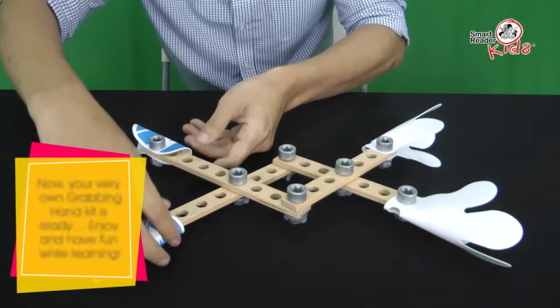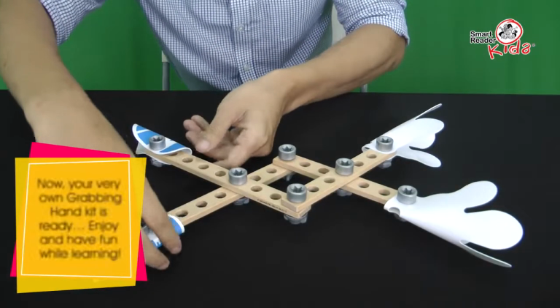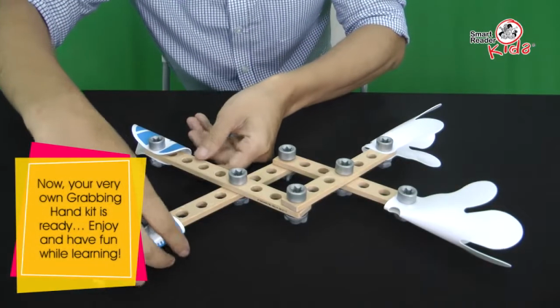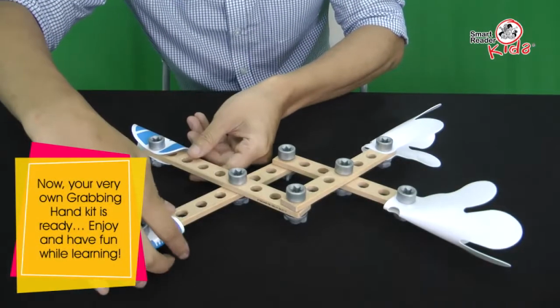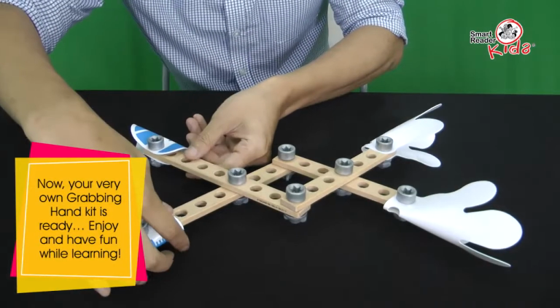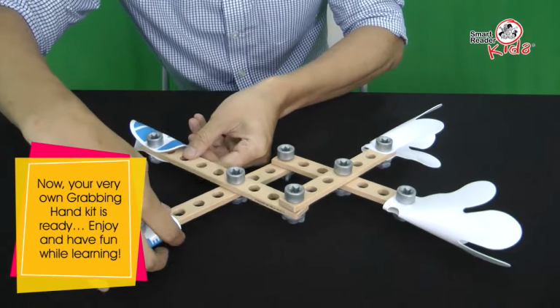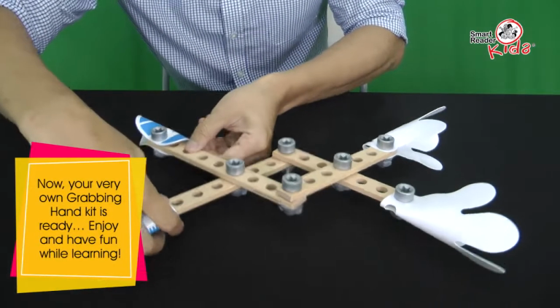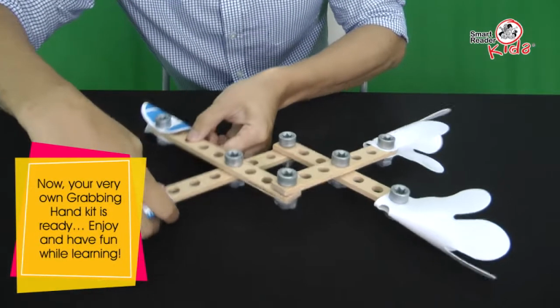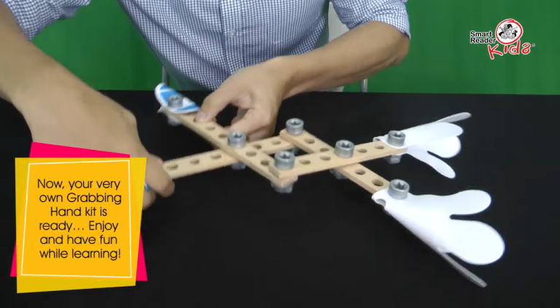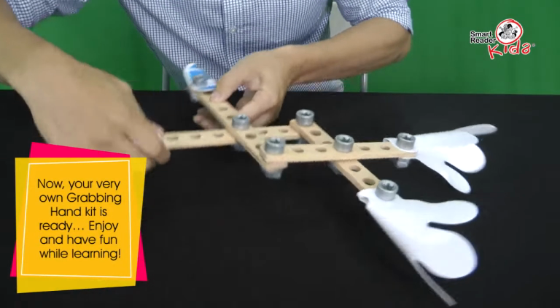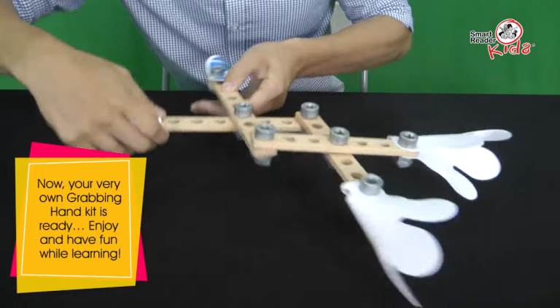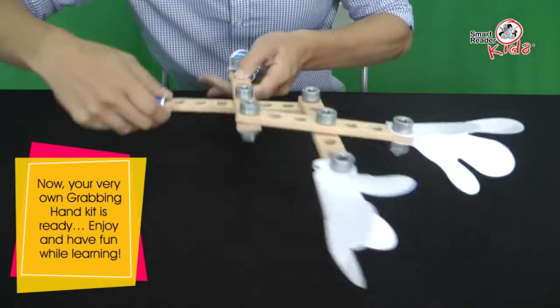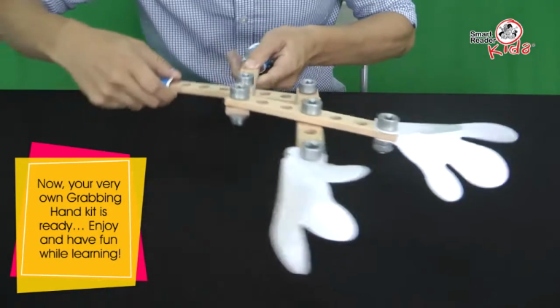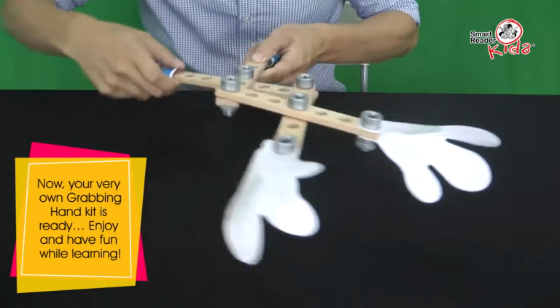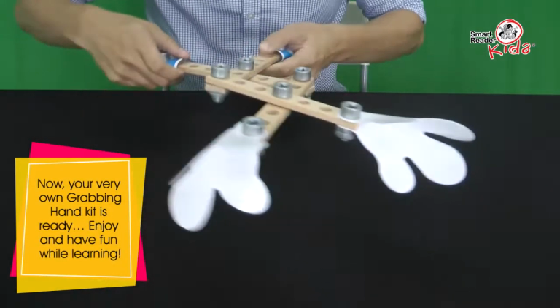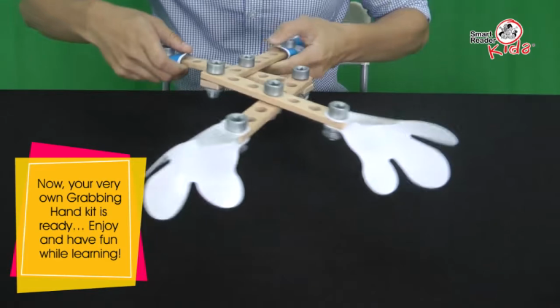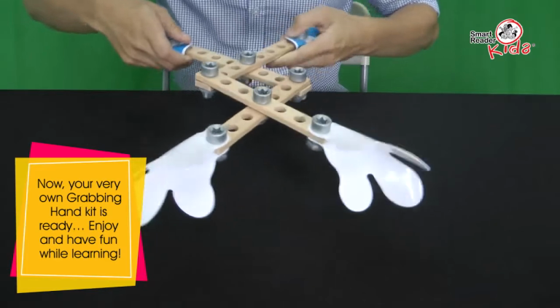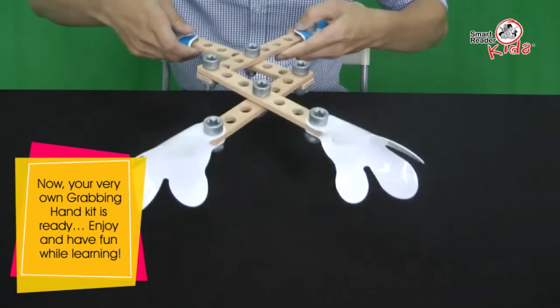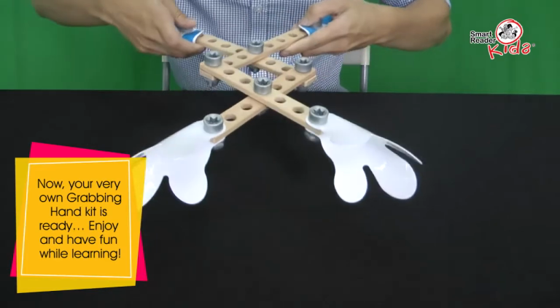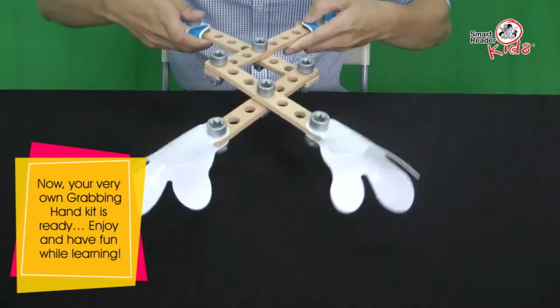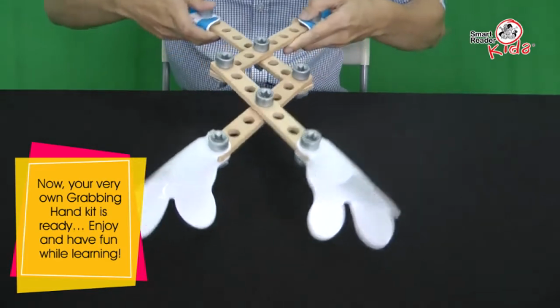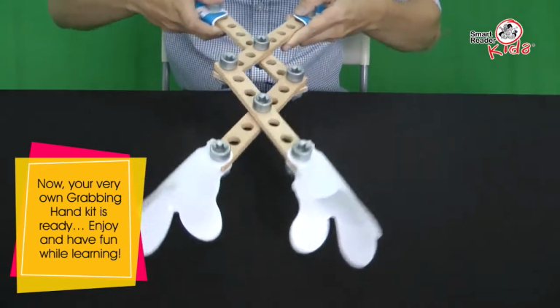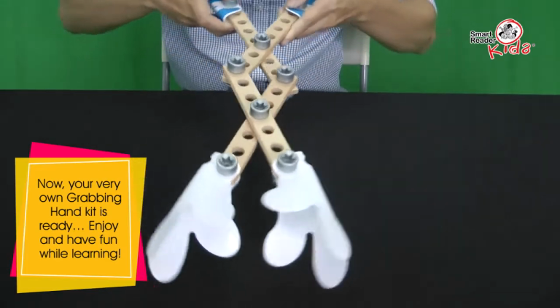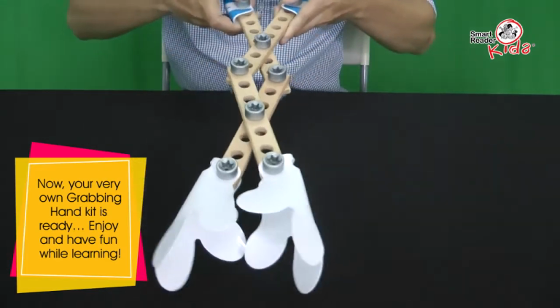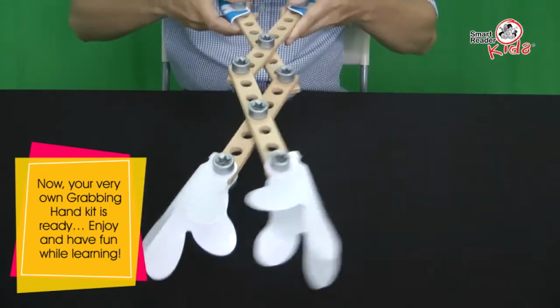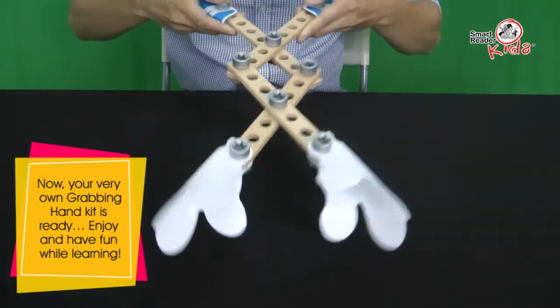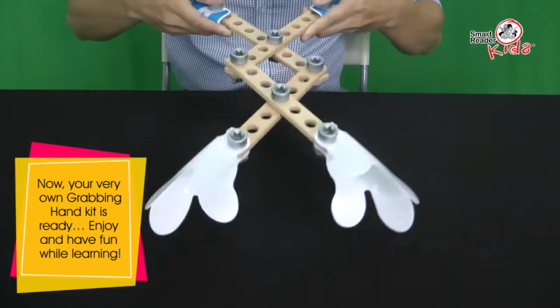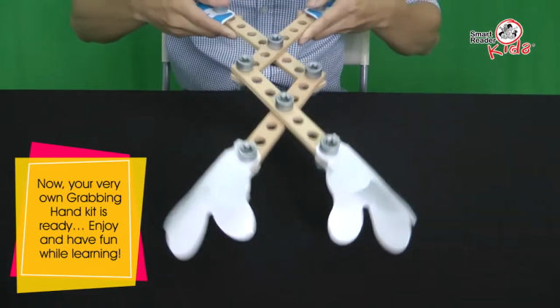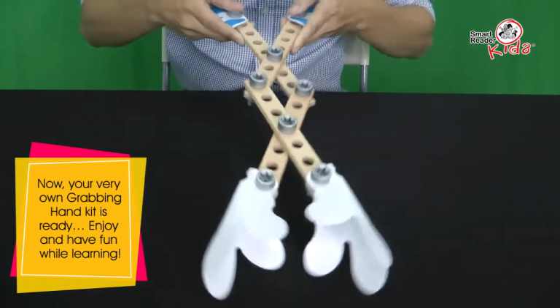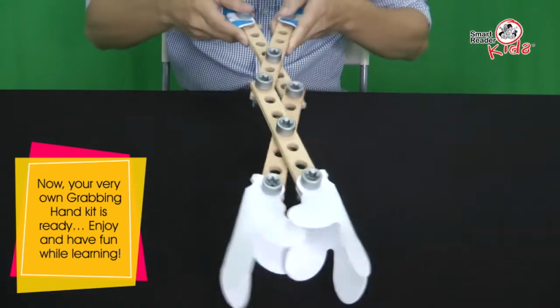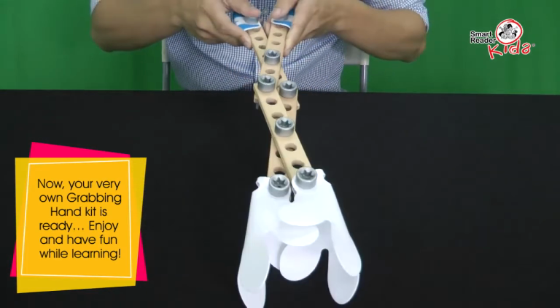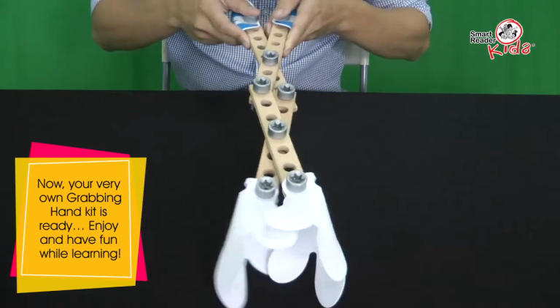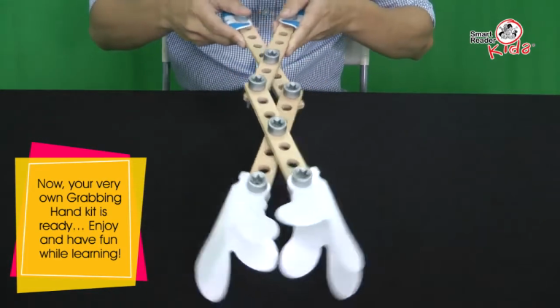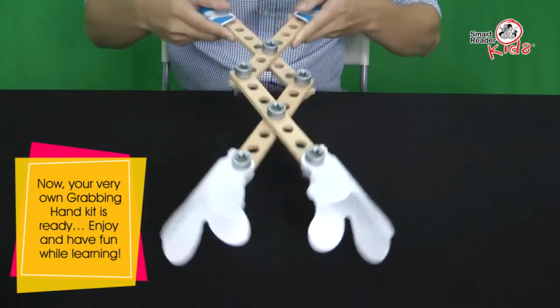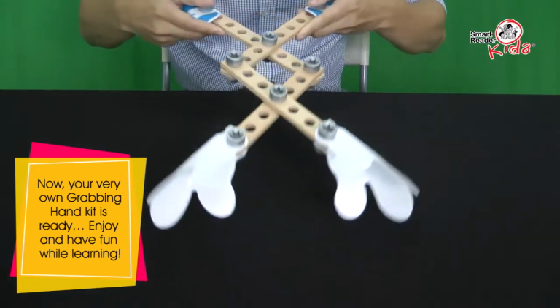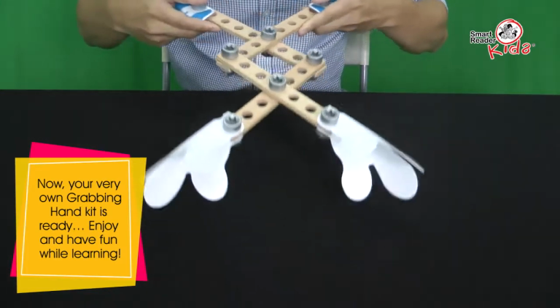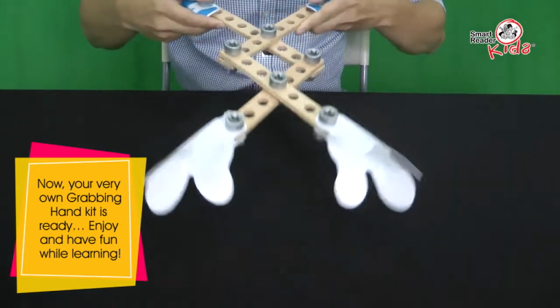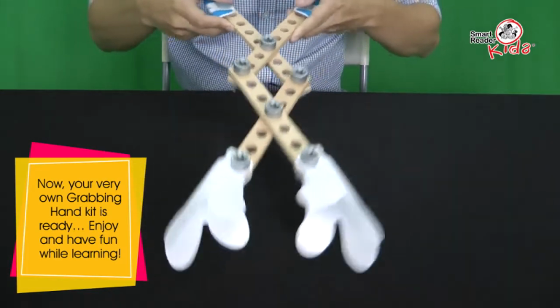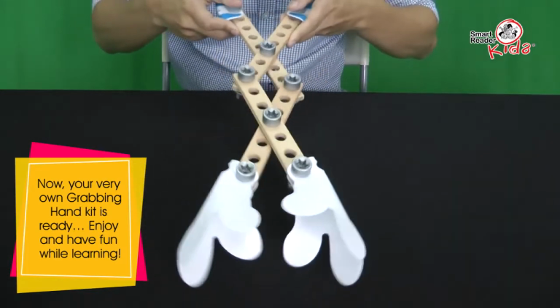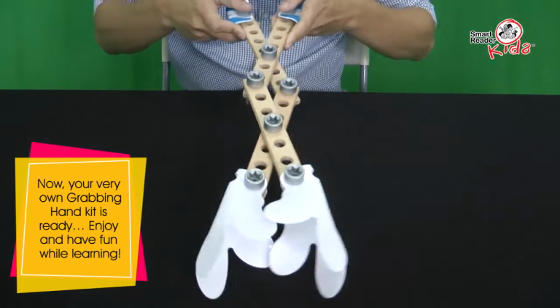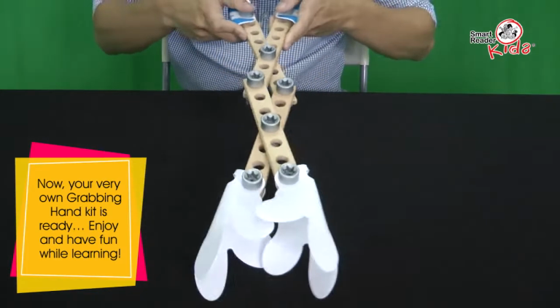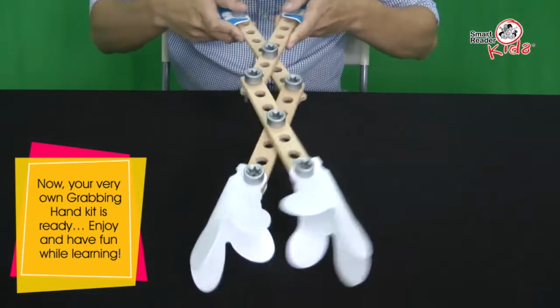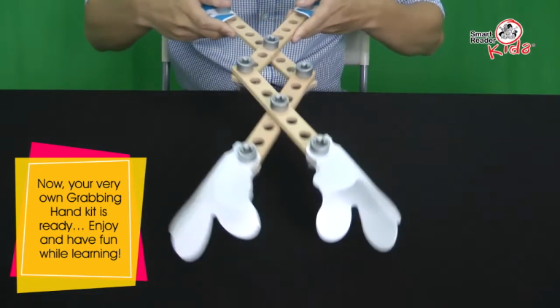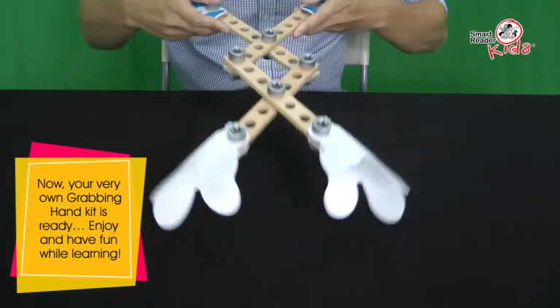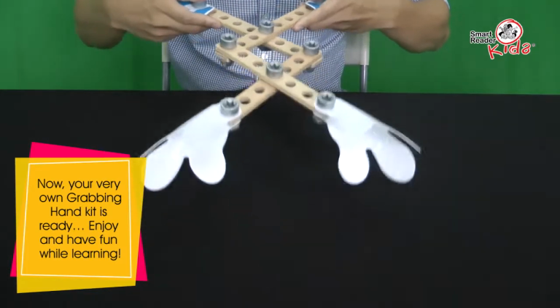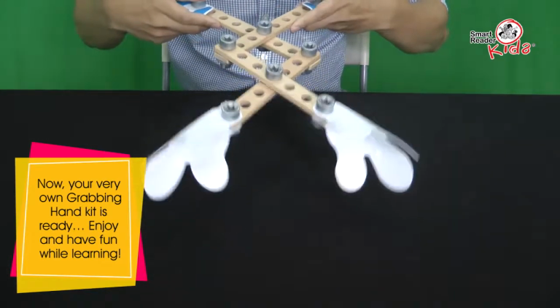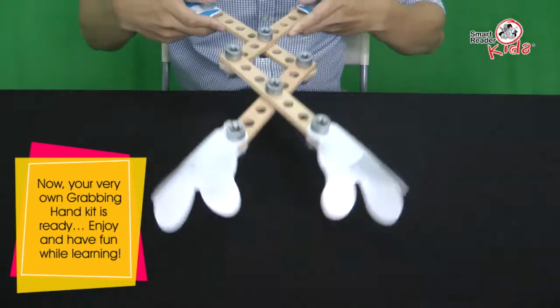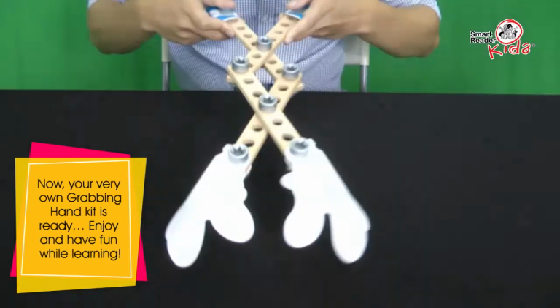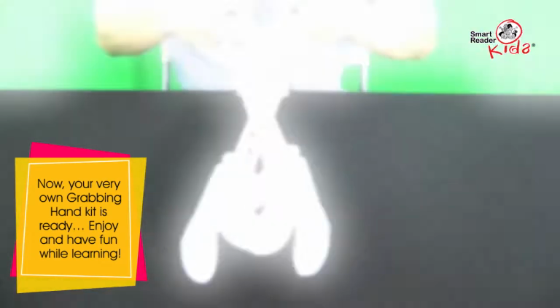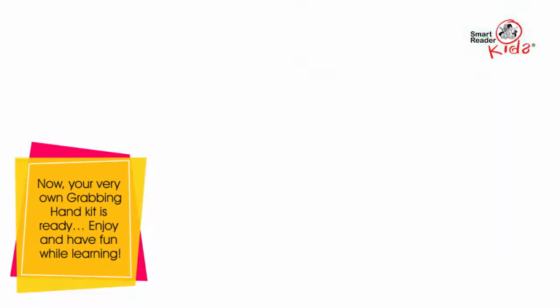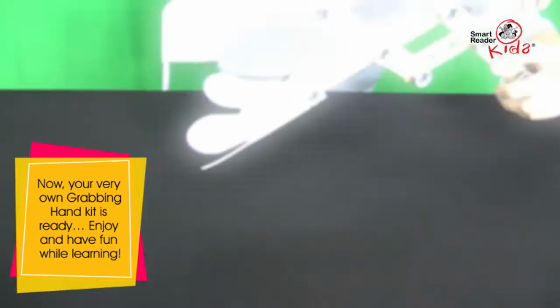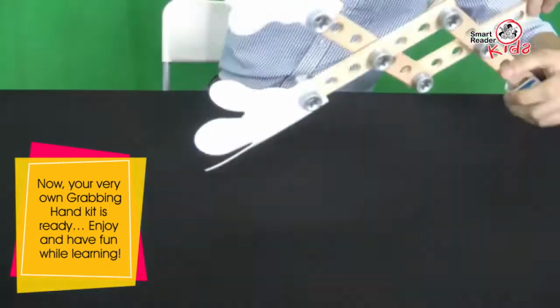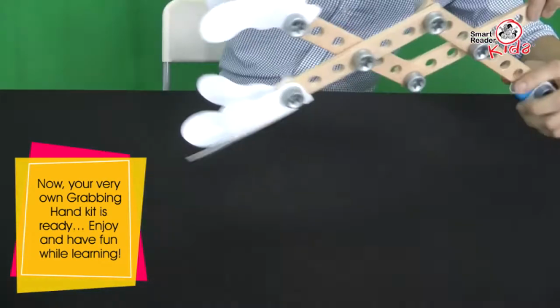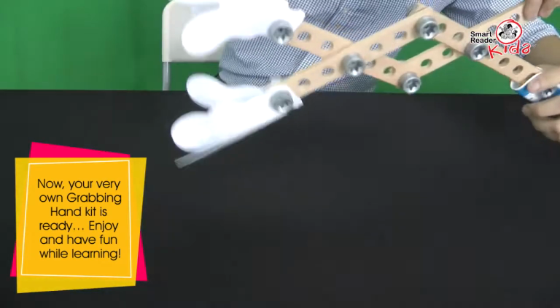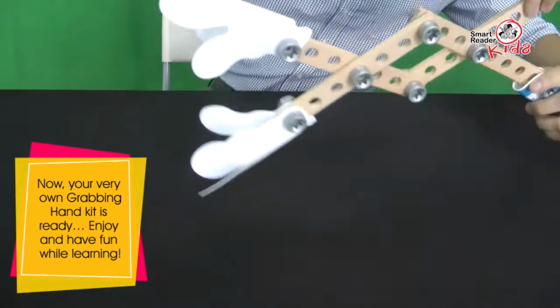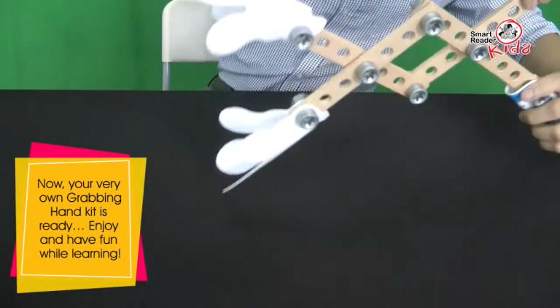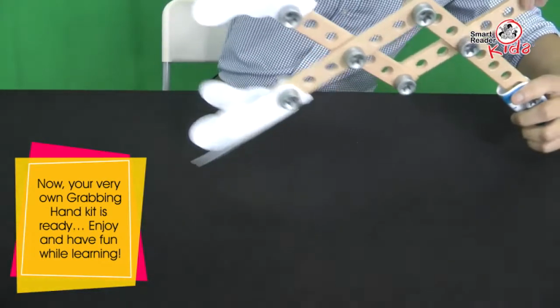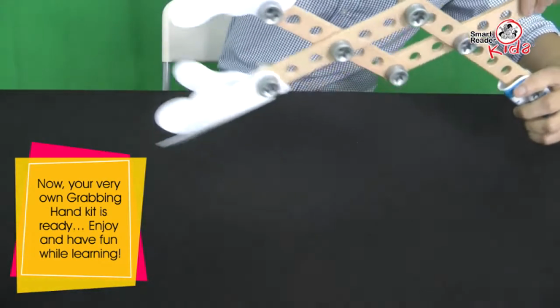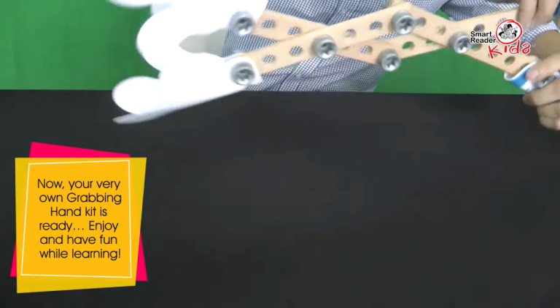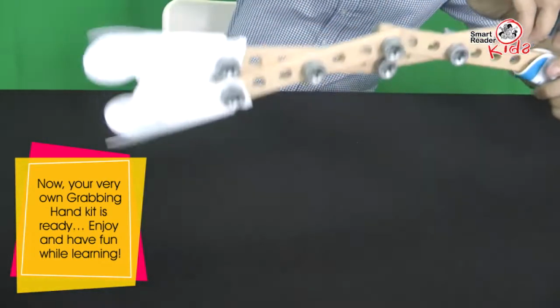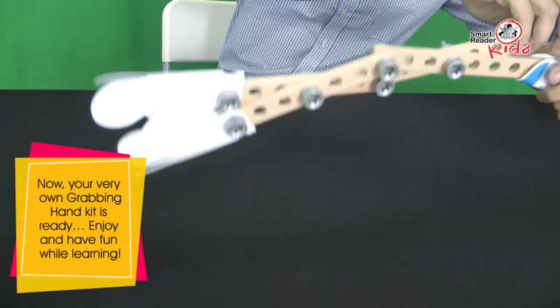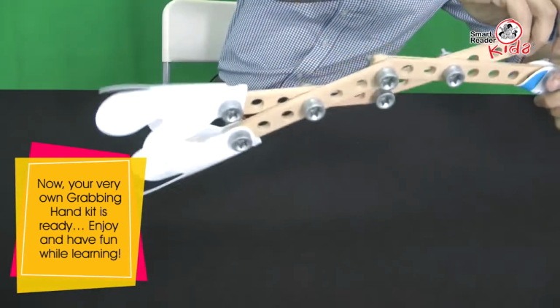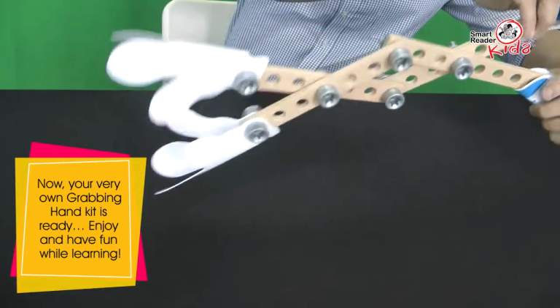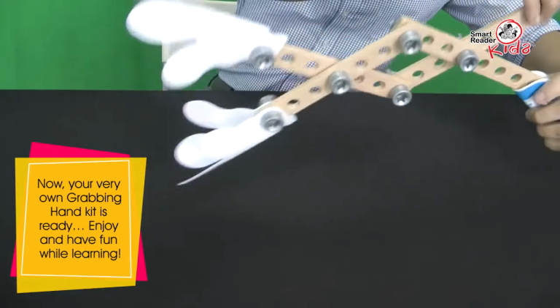Now, your very own grabbing hand kit is ready. Enjoy and have fun while learning.